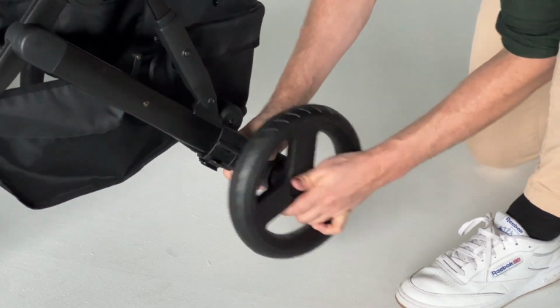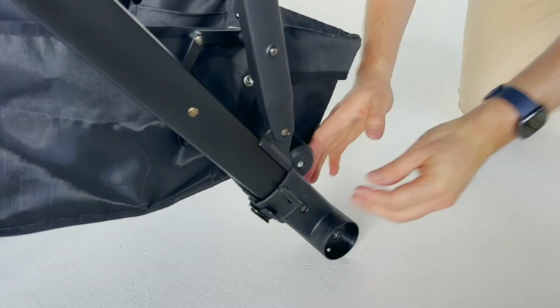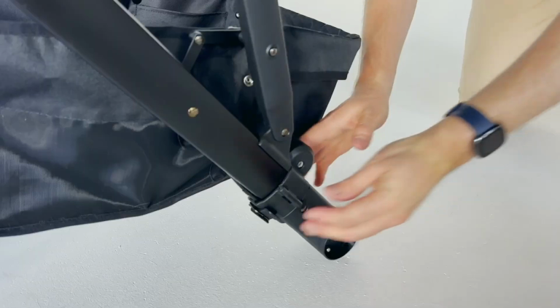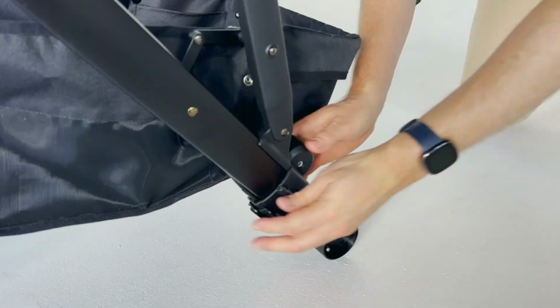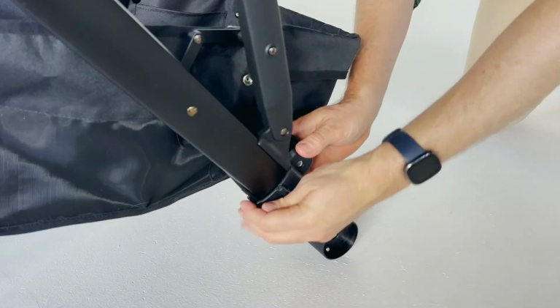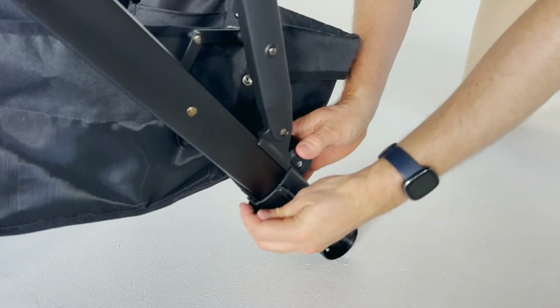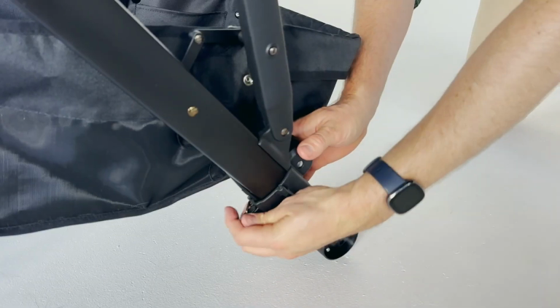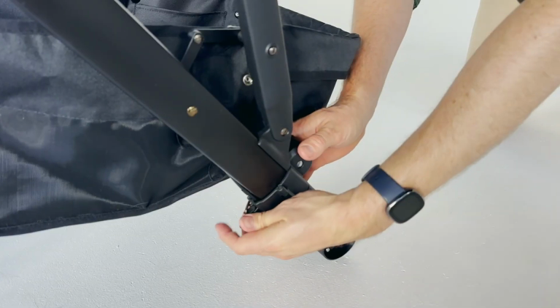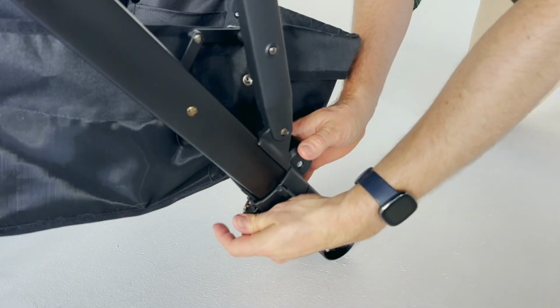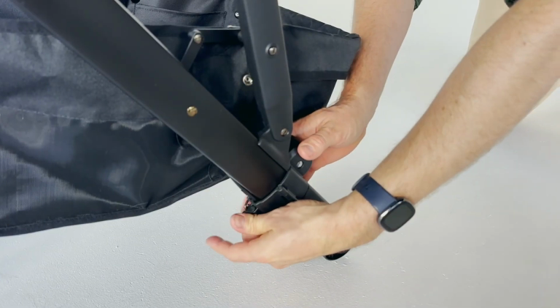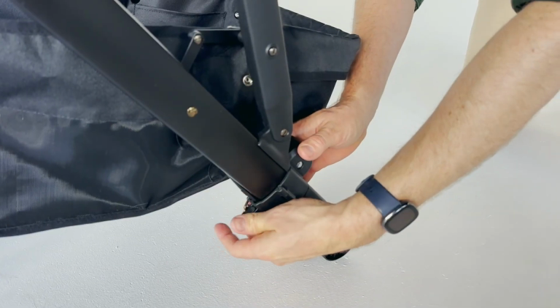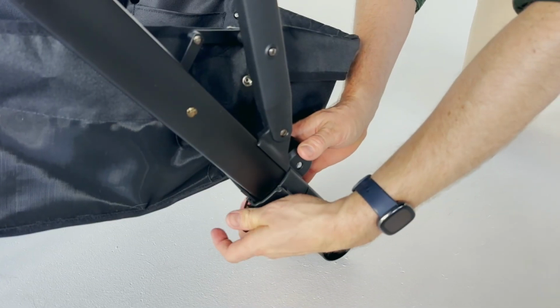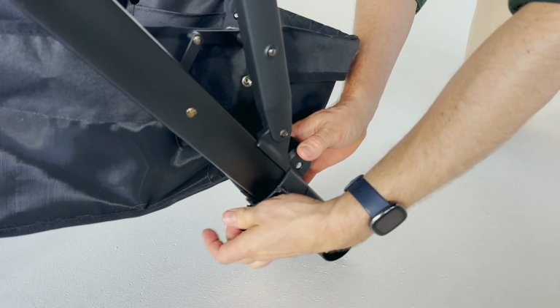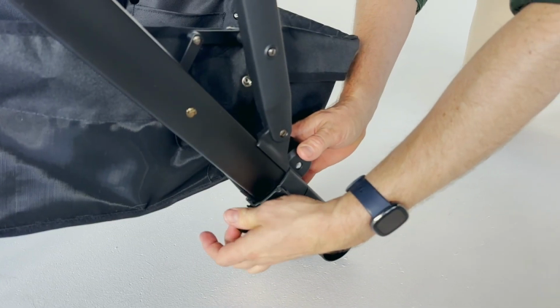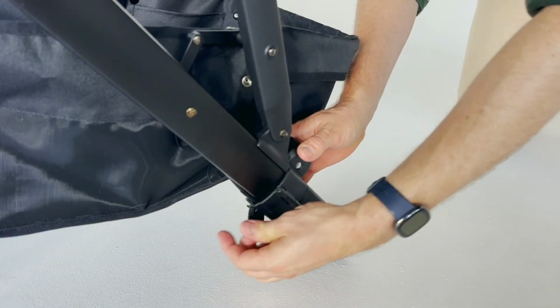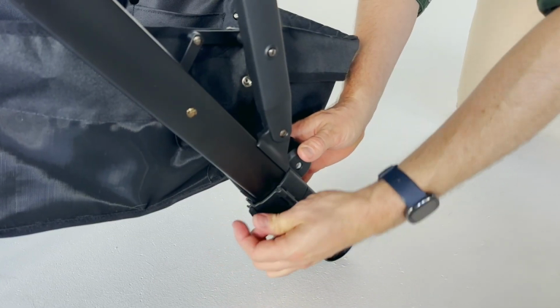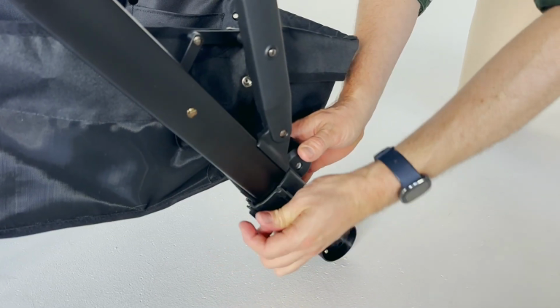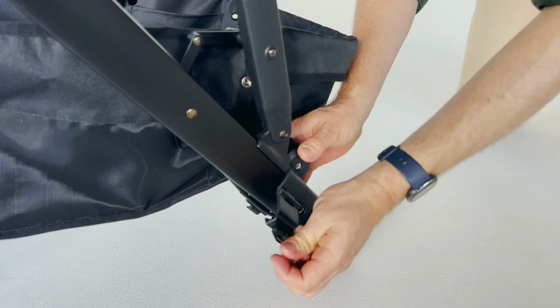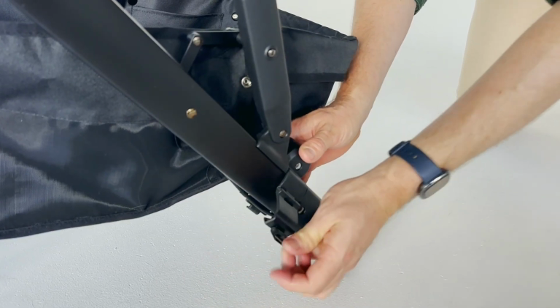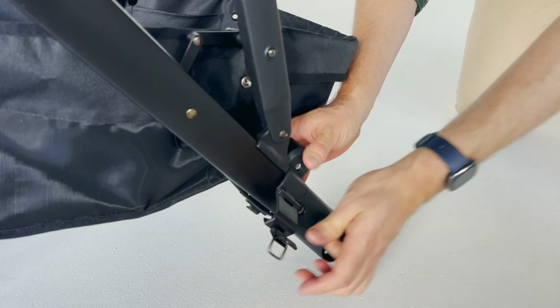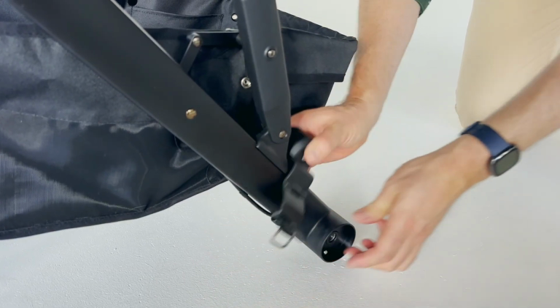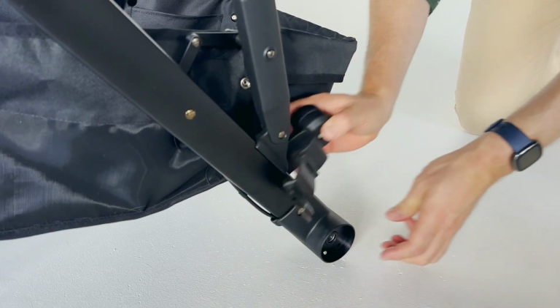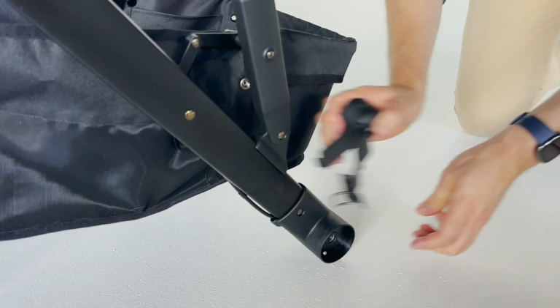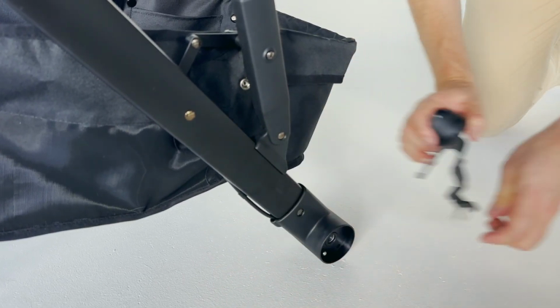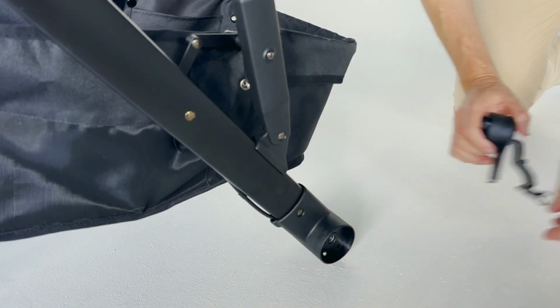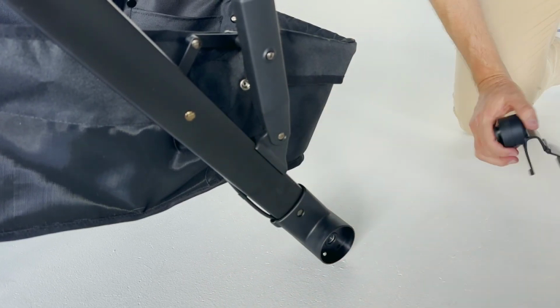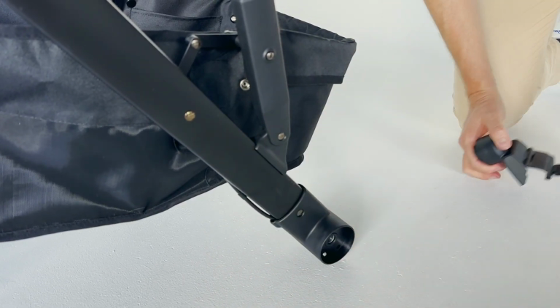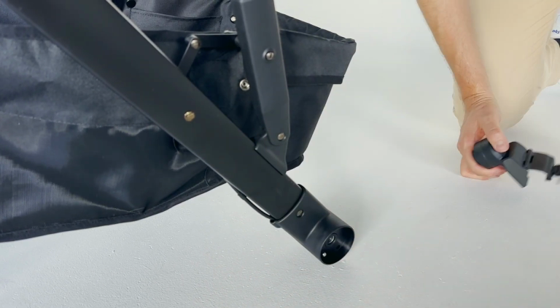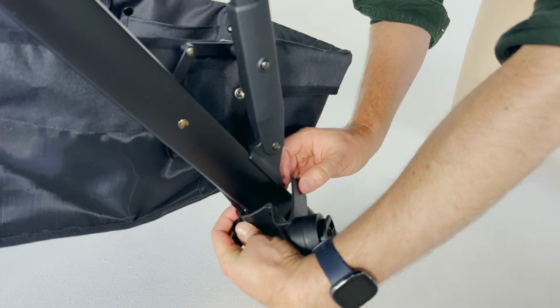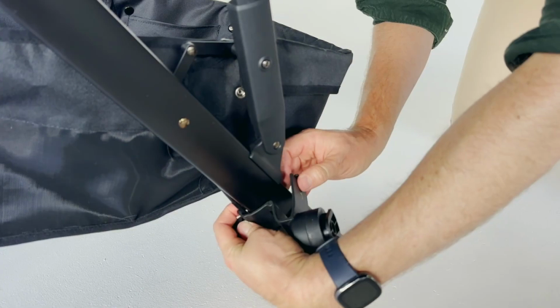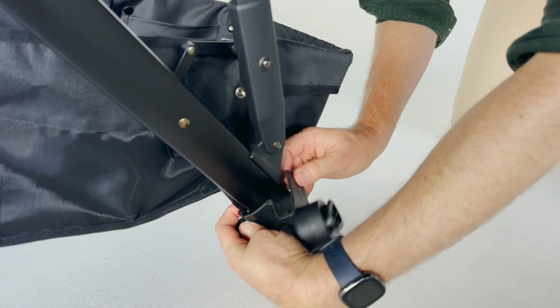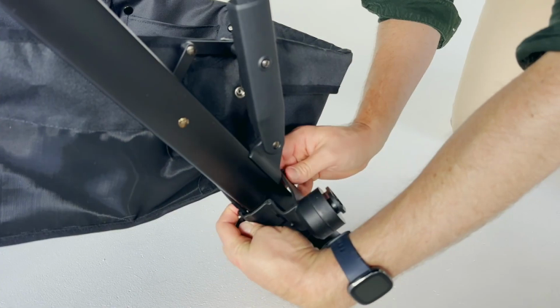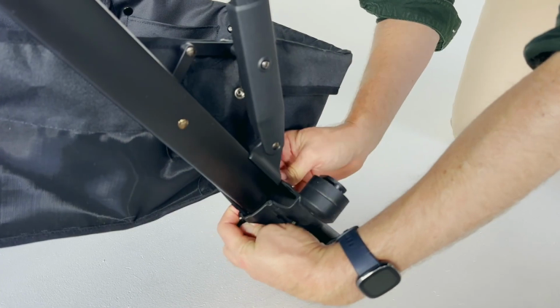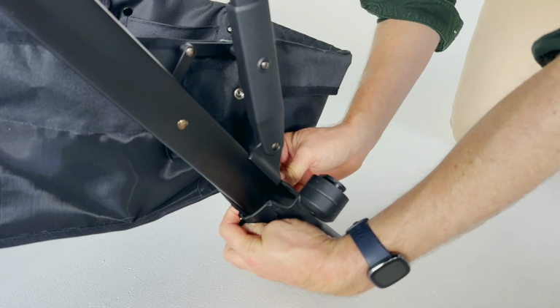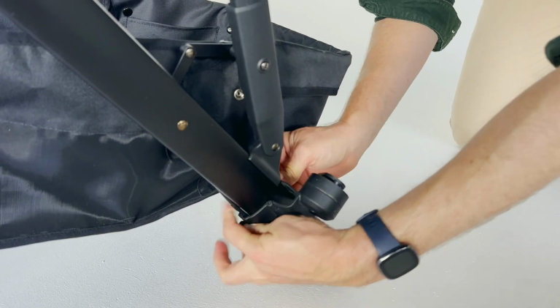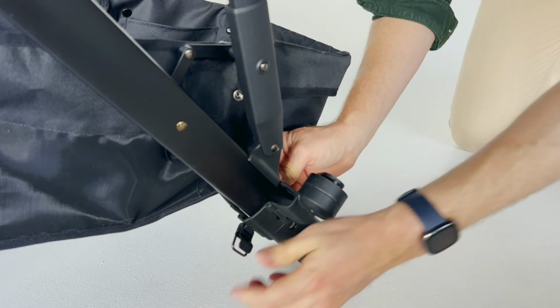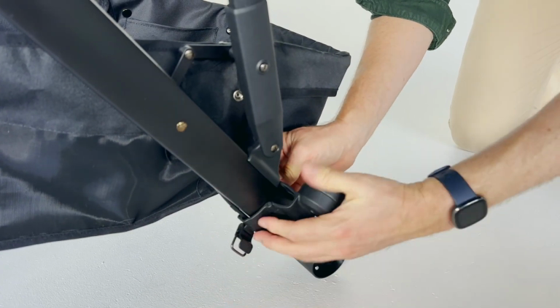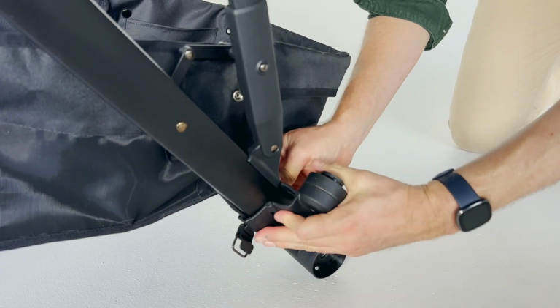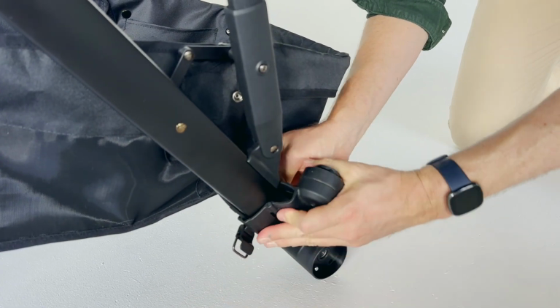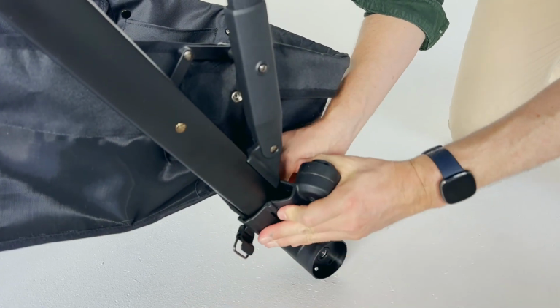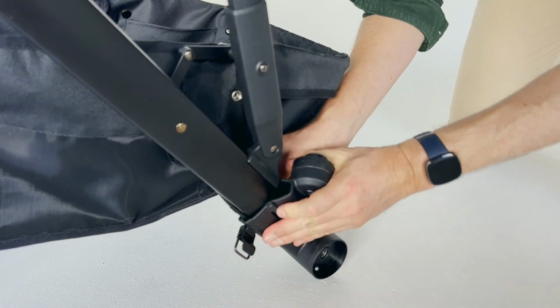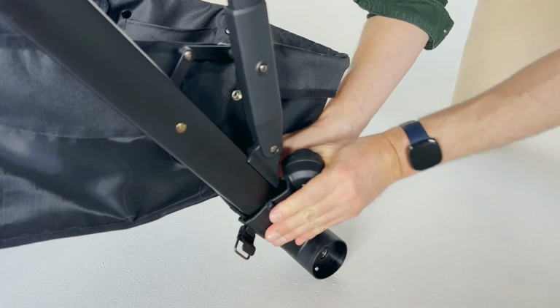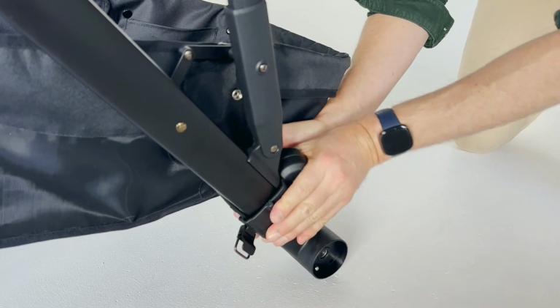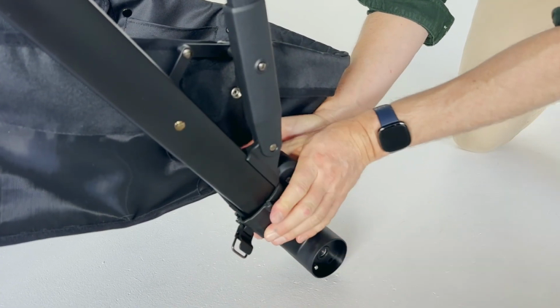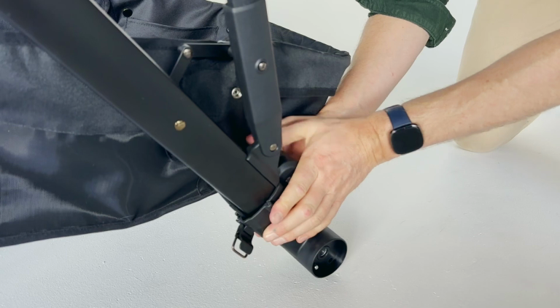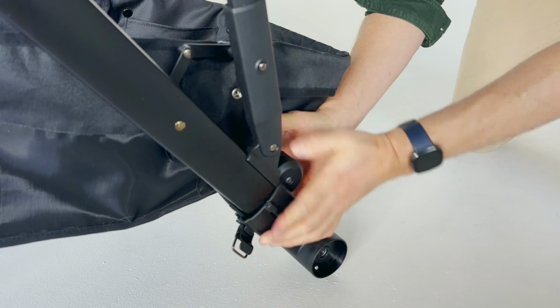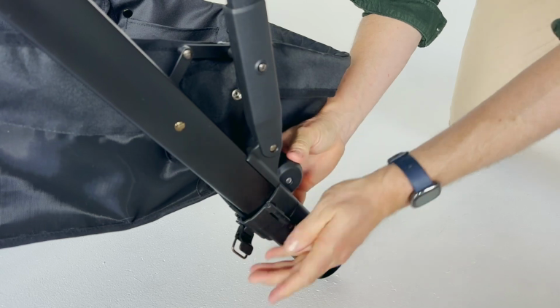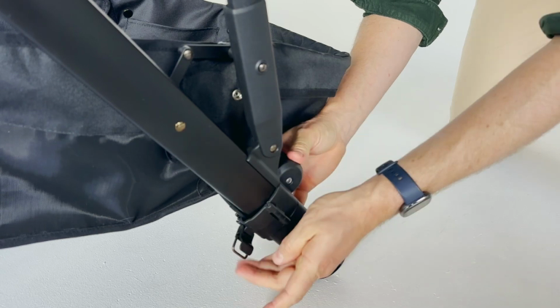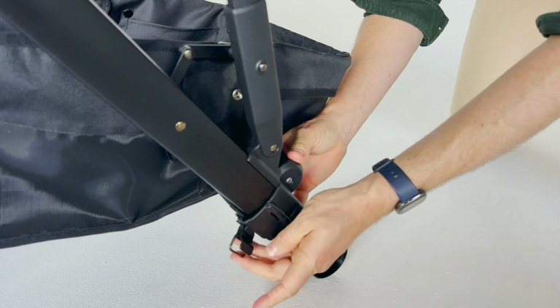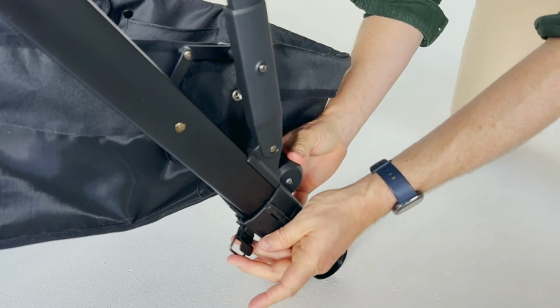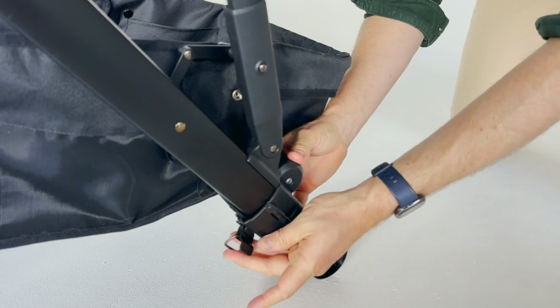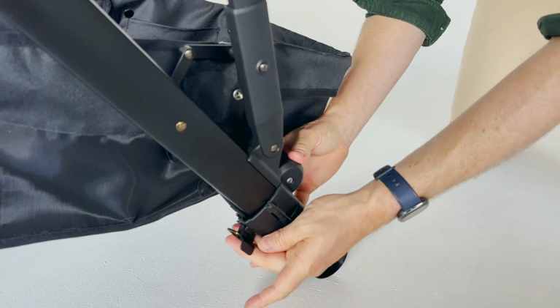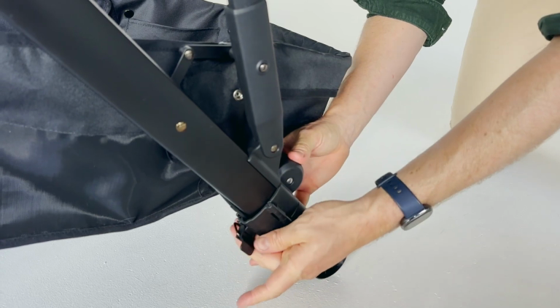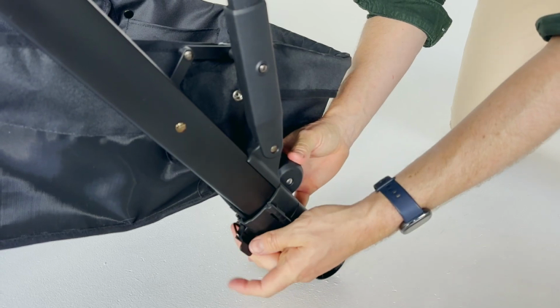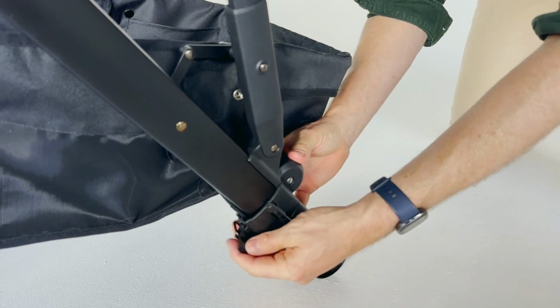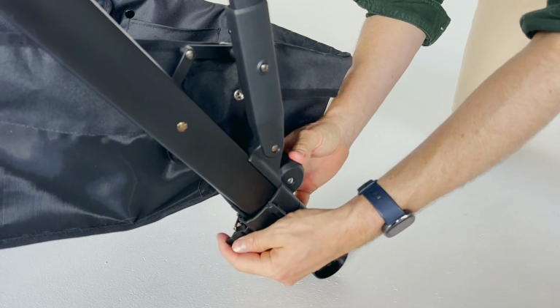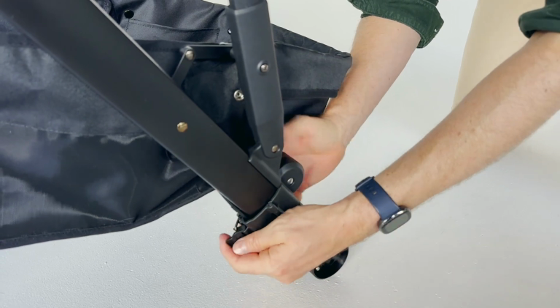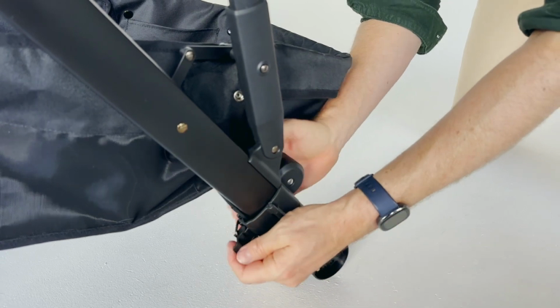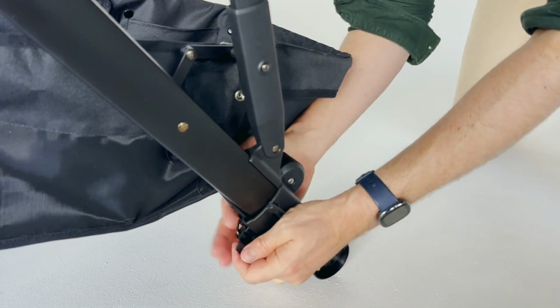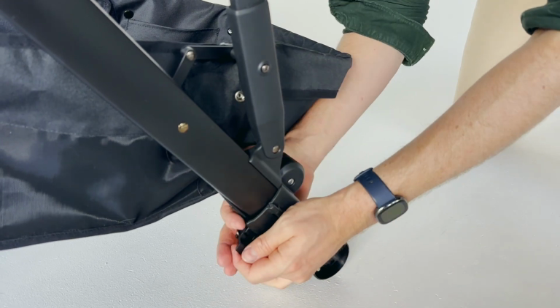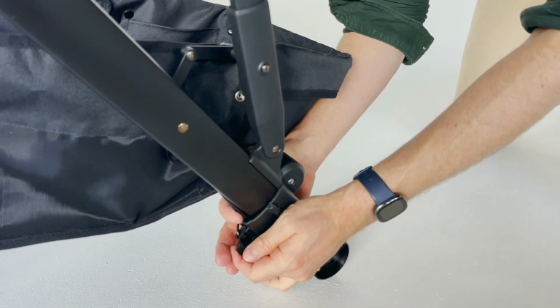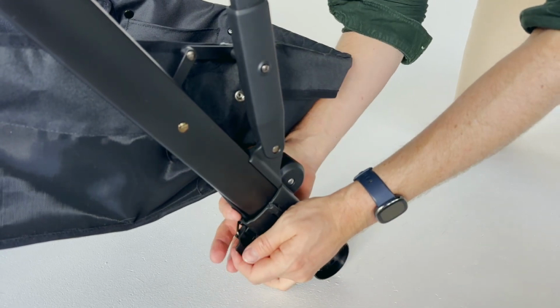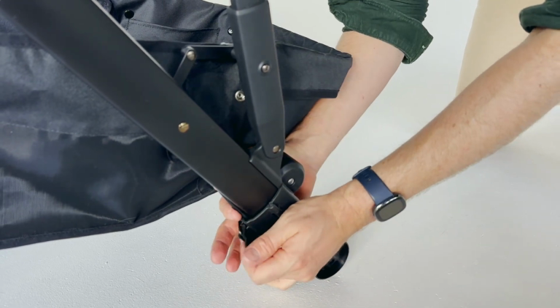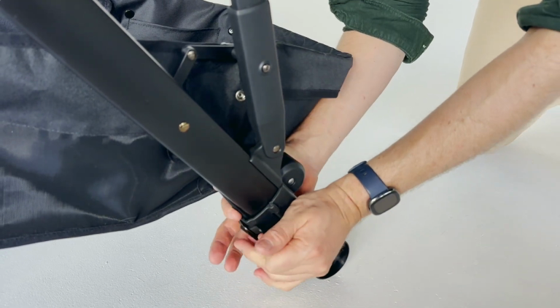To remove, undo the metal clasp and take the connectors off the frame. You can keep the stroller board connectors attached to the frame when folding your stroller.